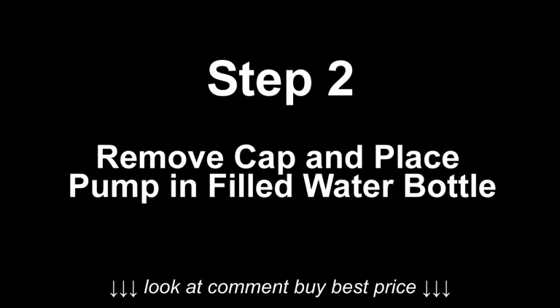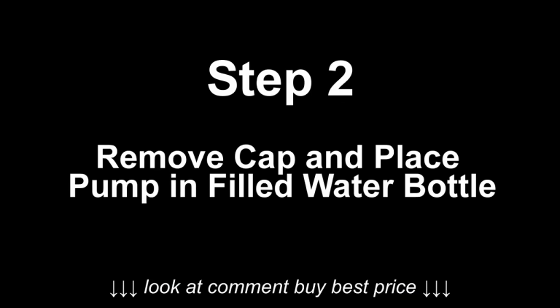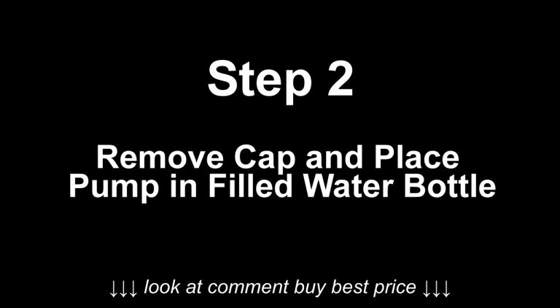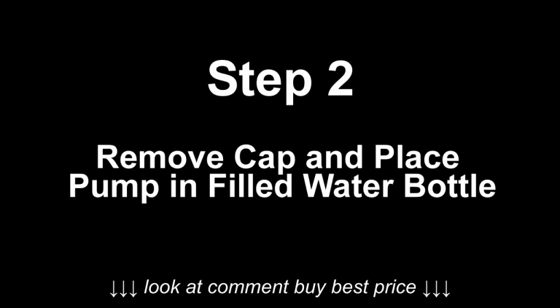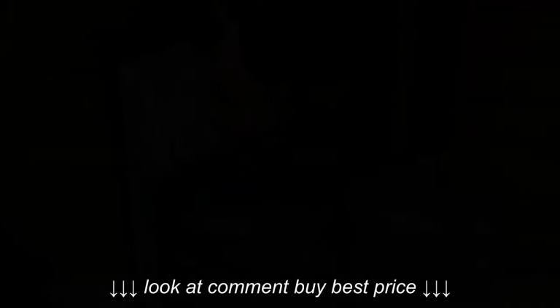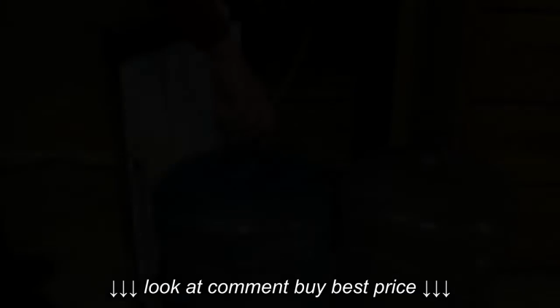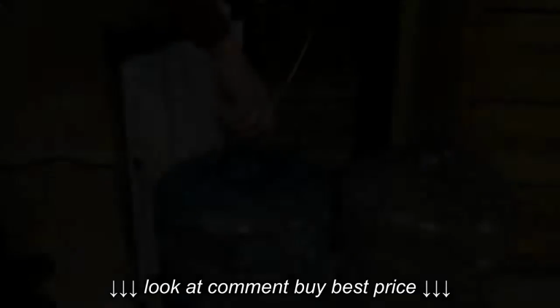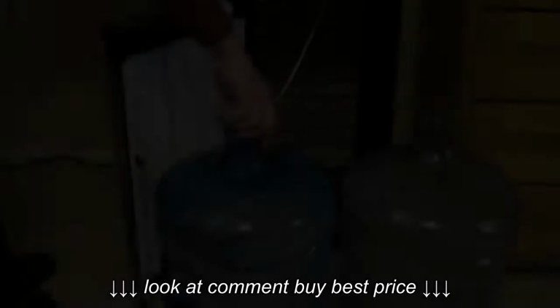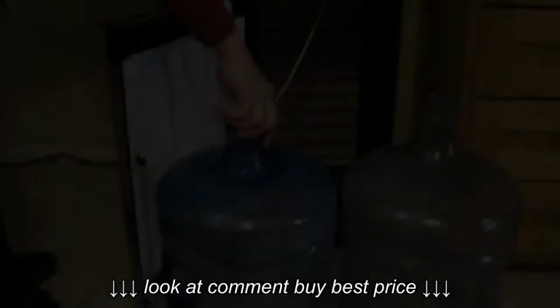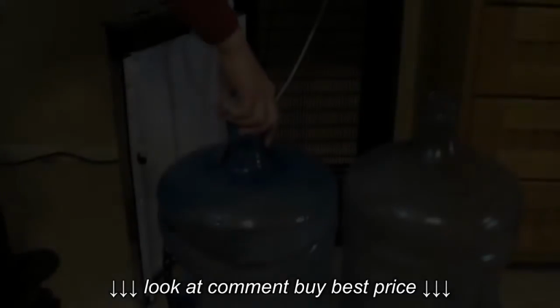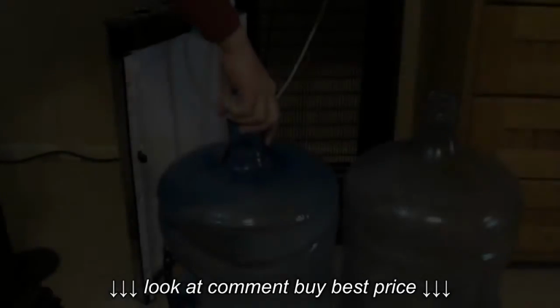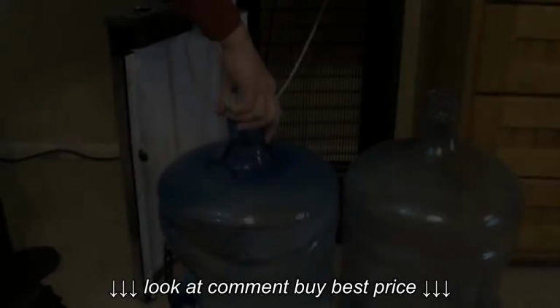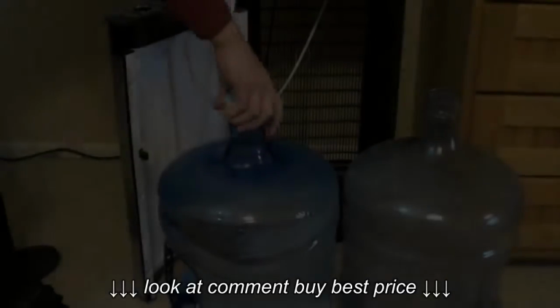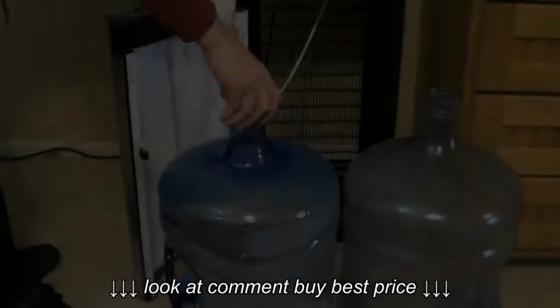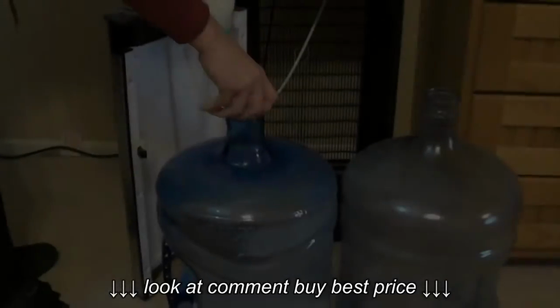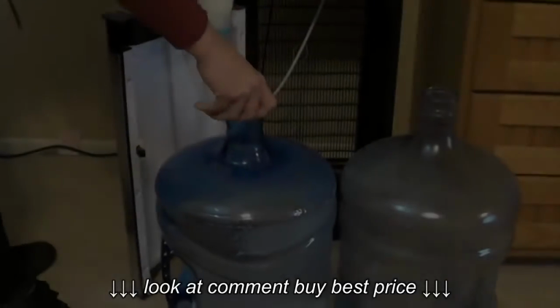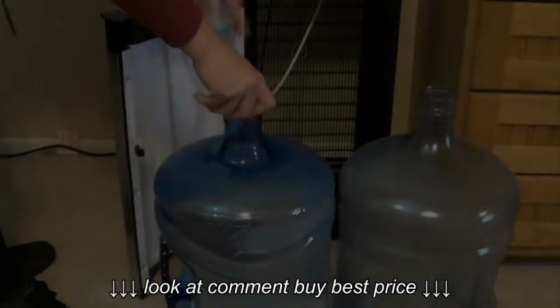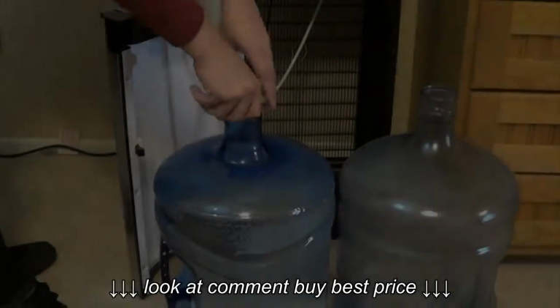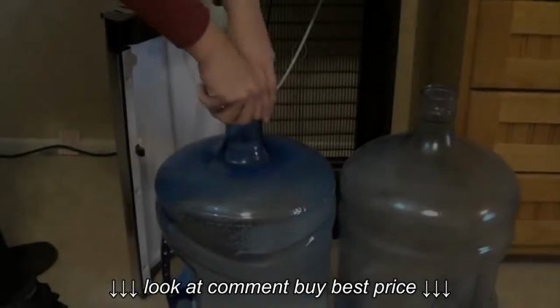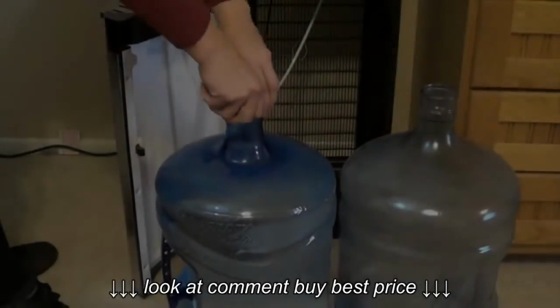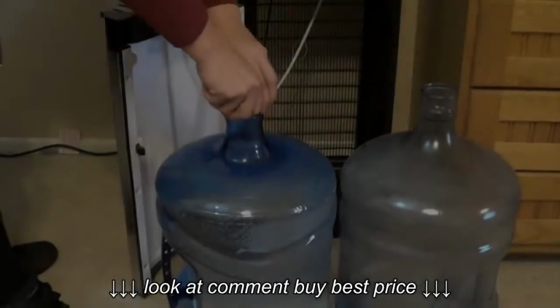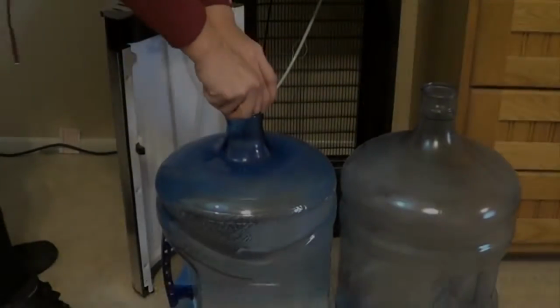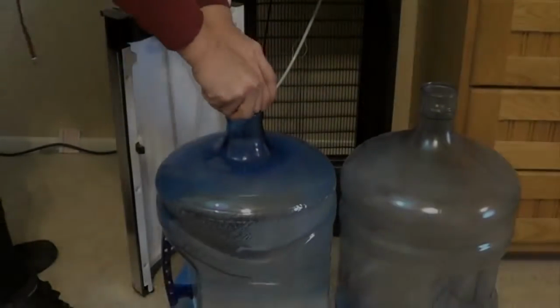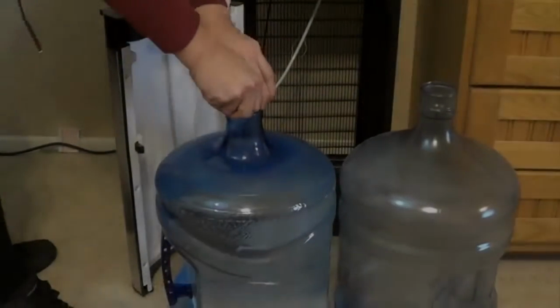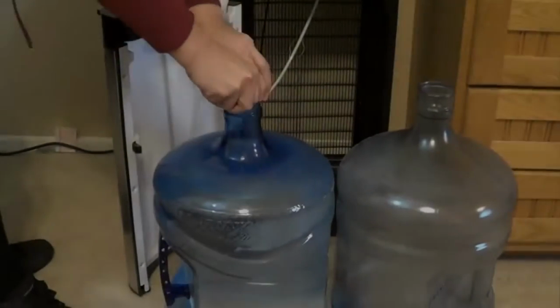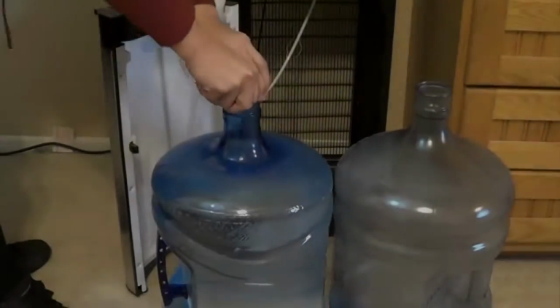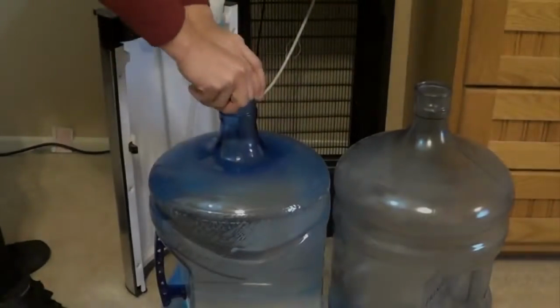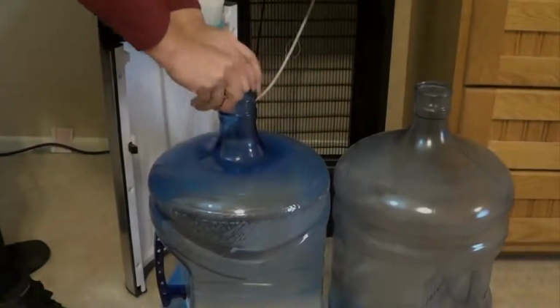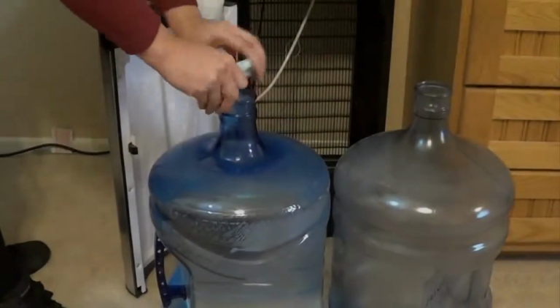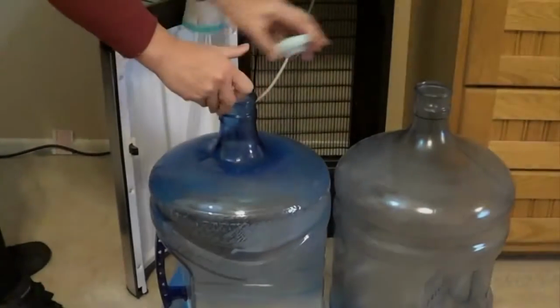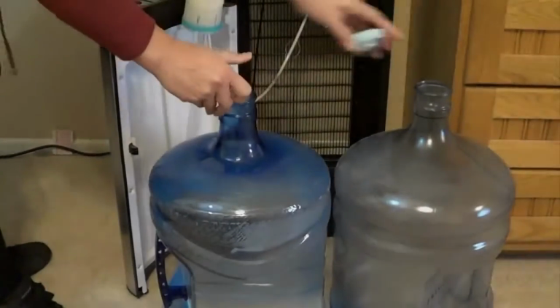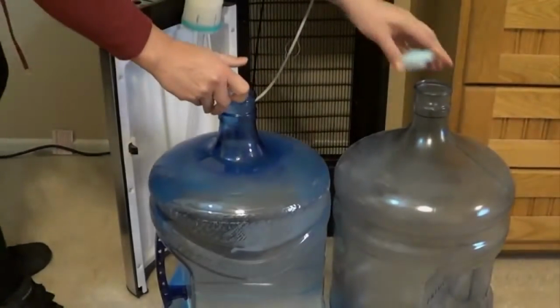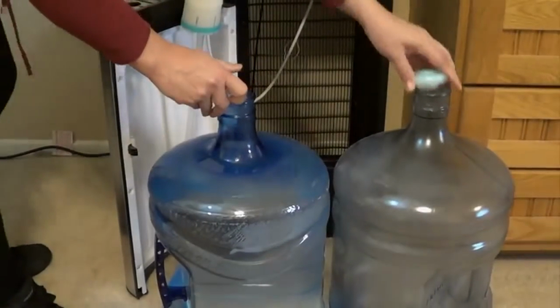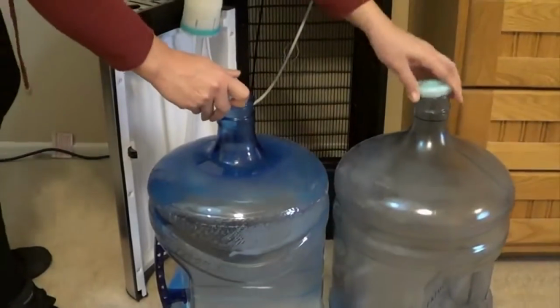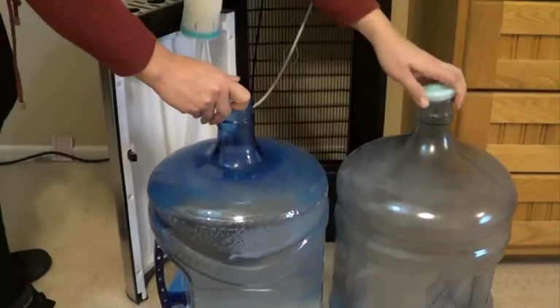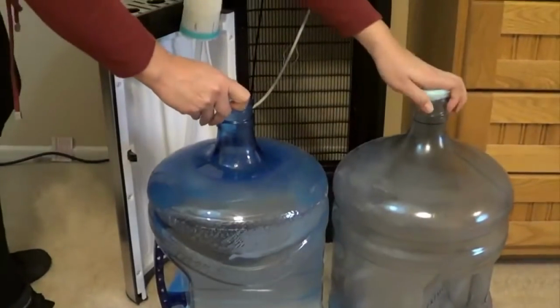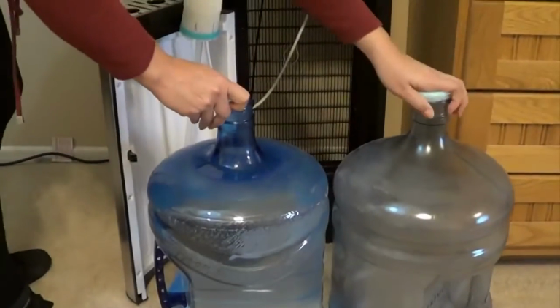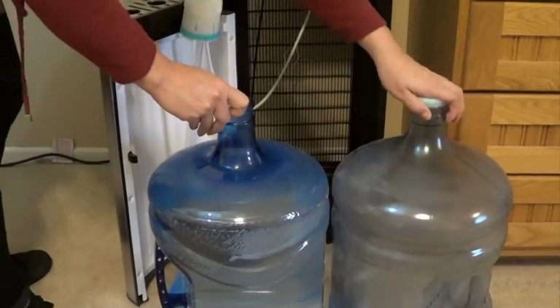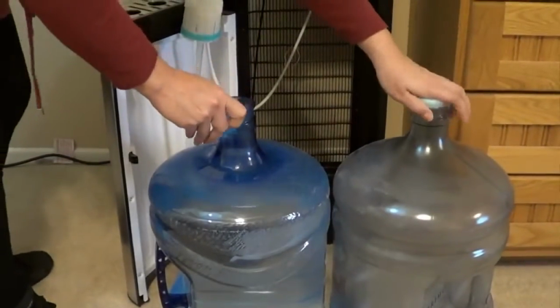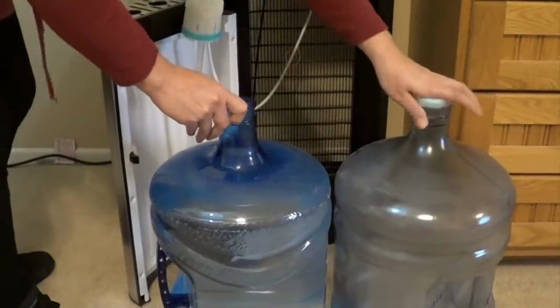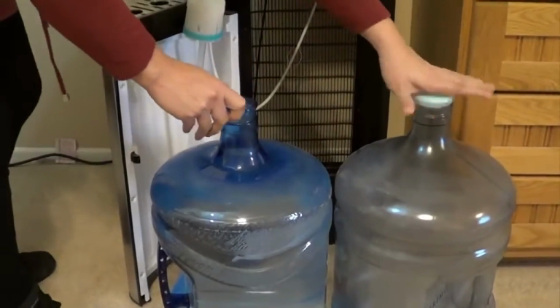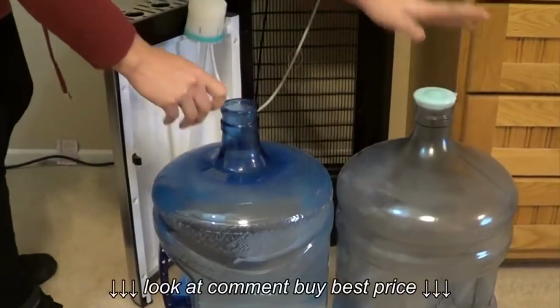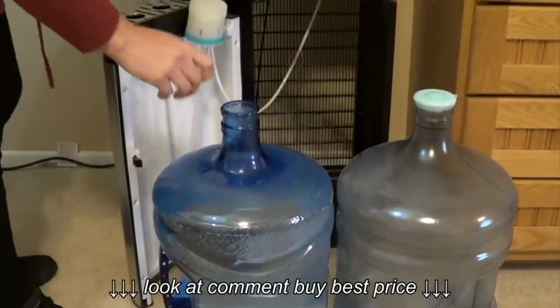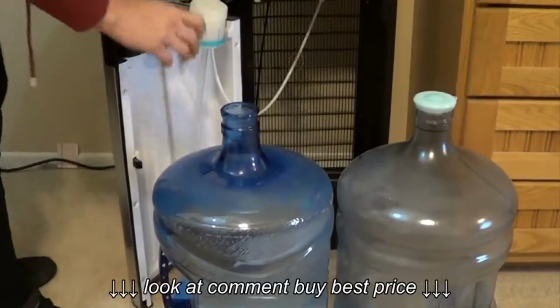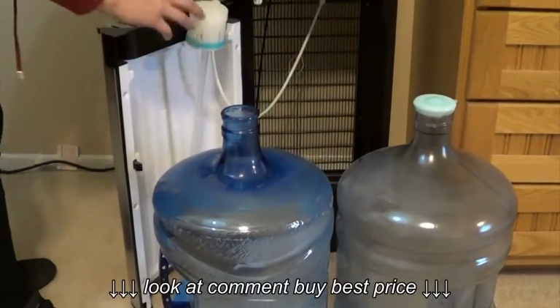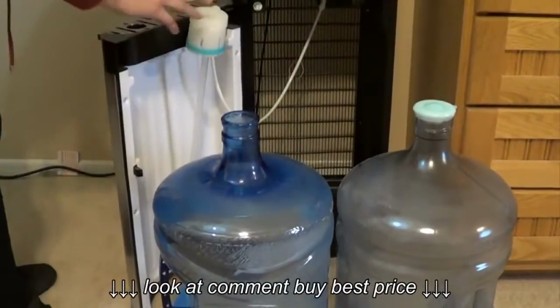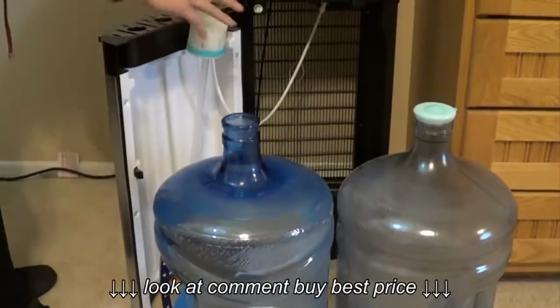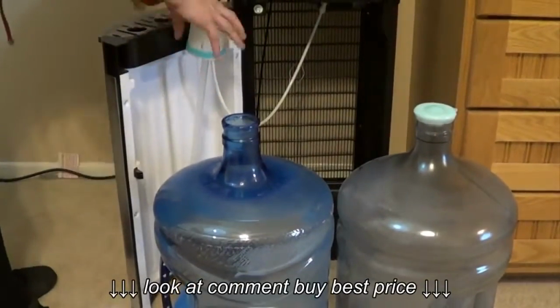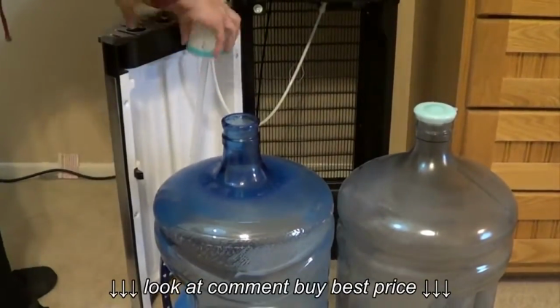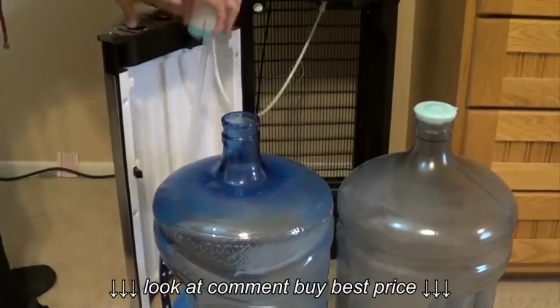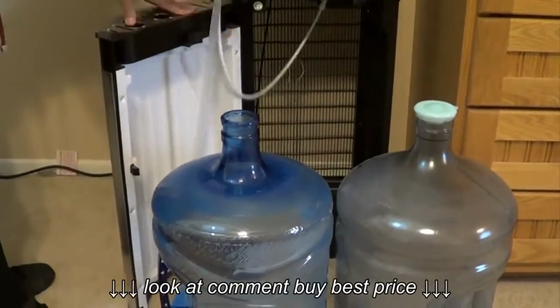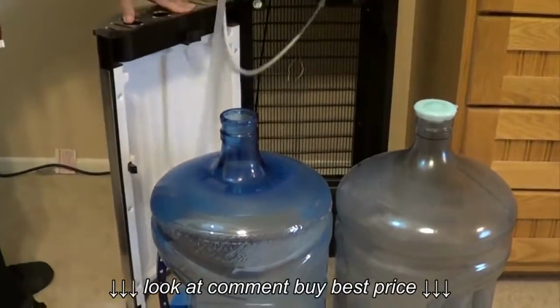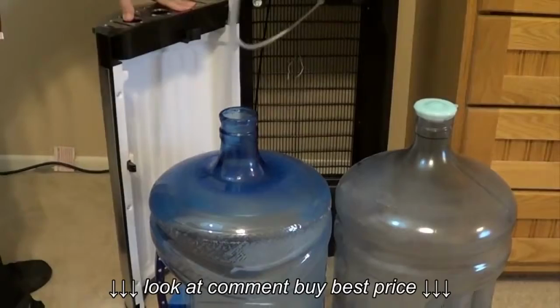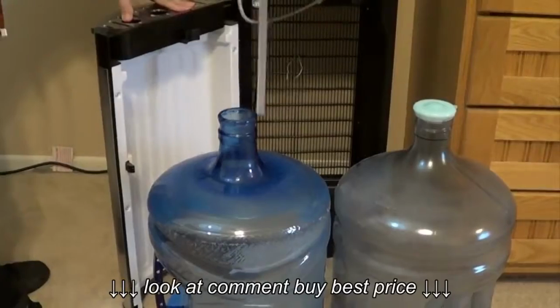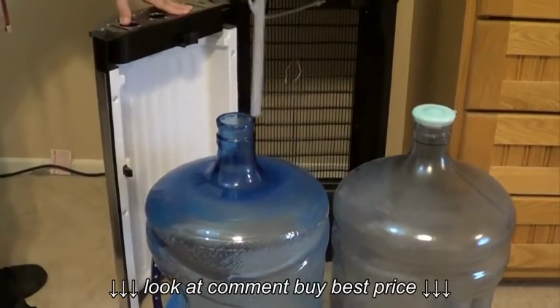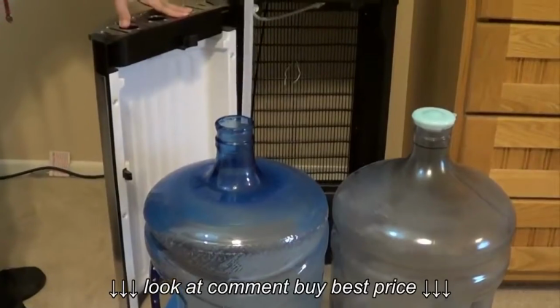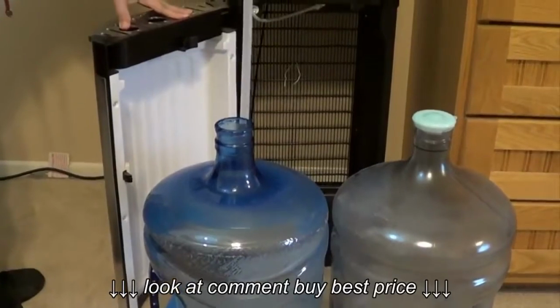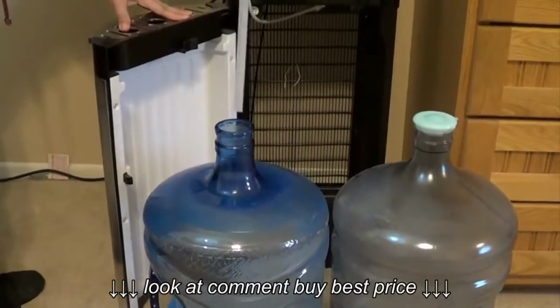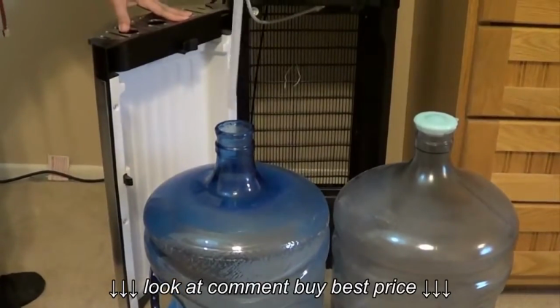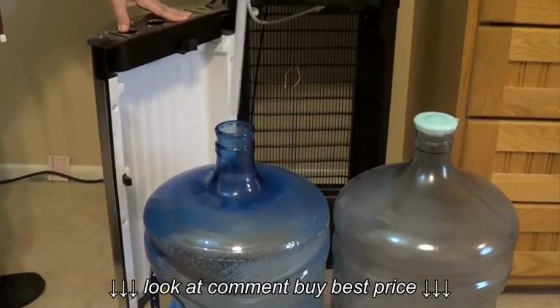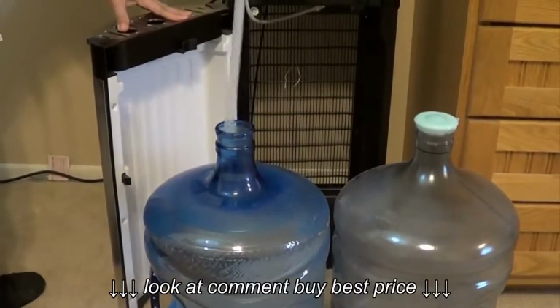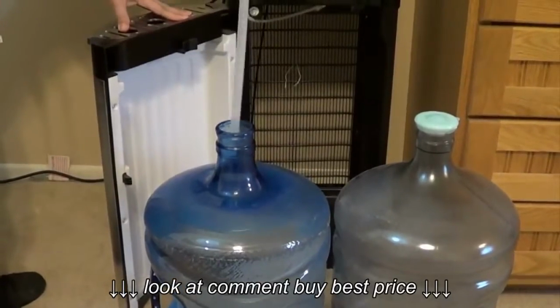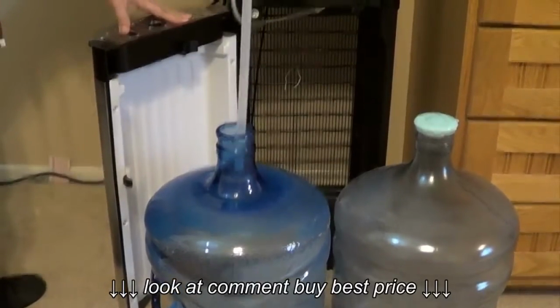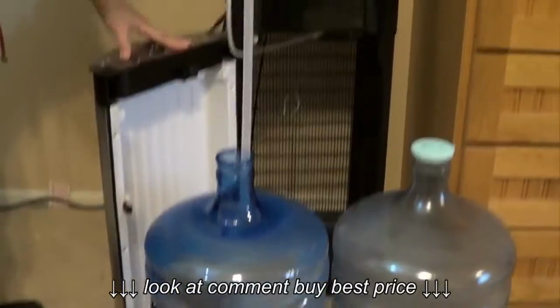Step two: remove the cap and place the pump in the filled water bottle.